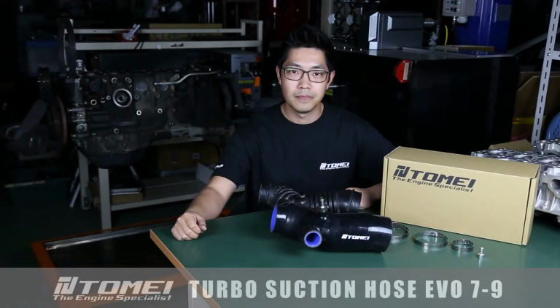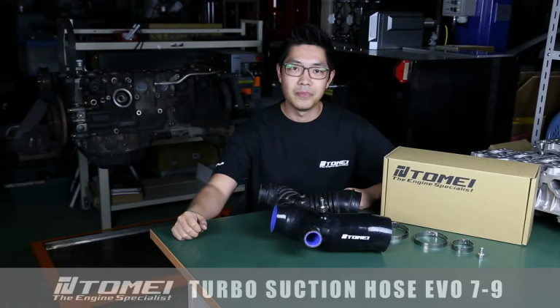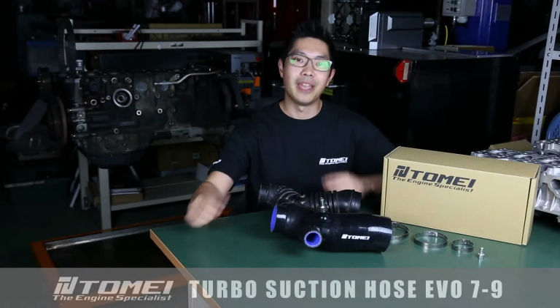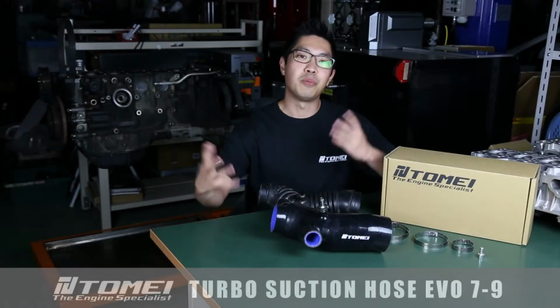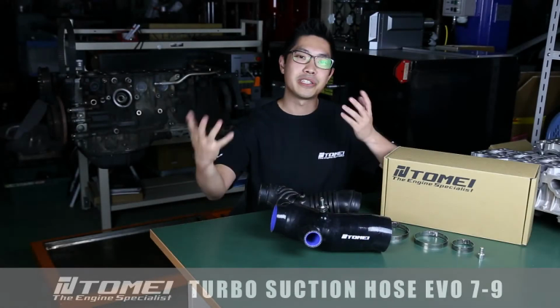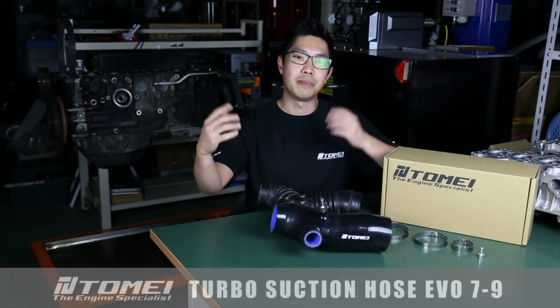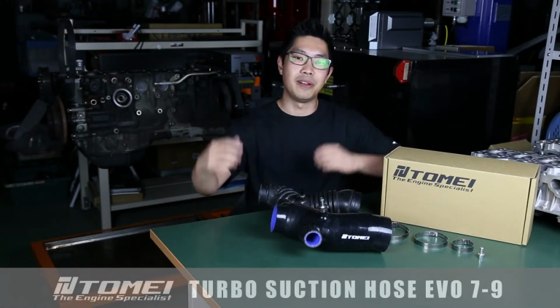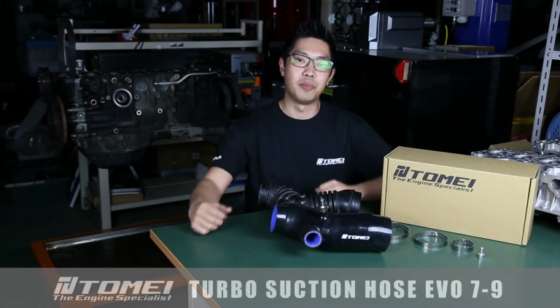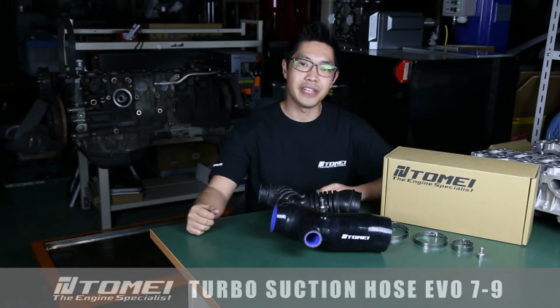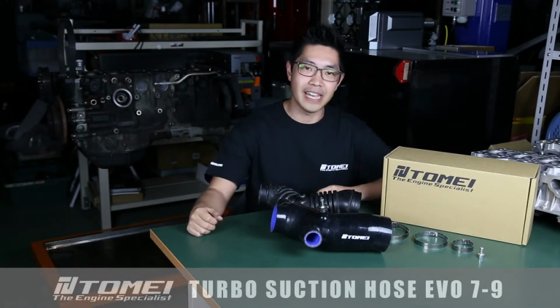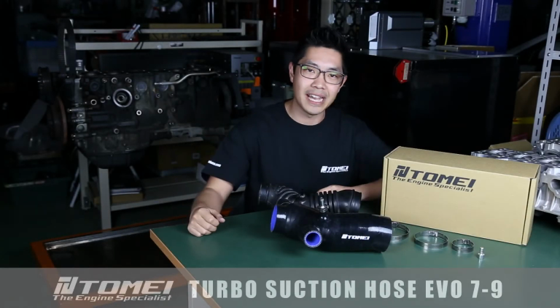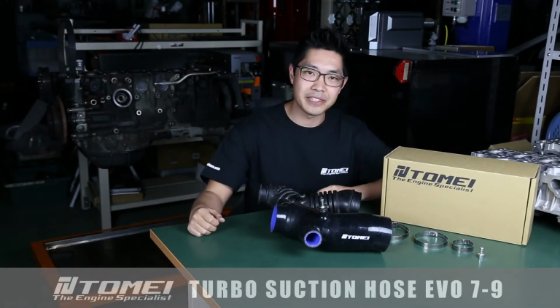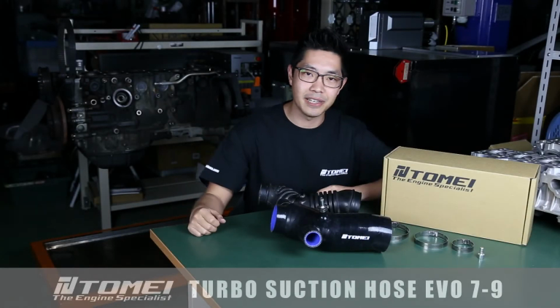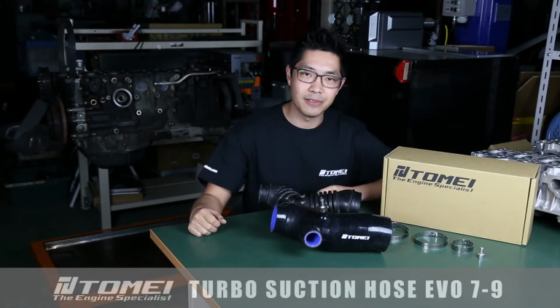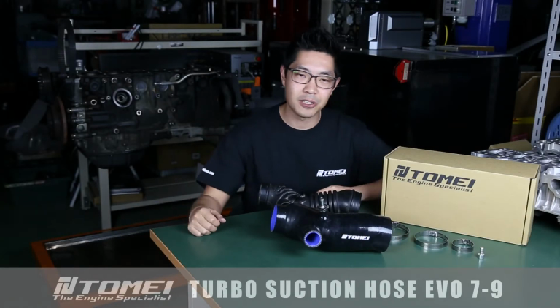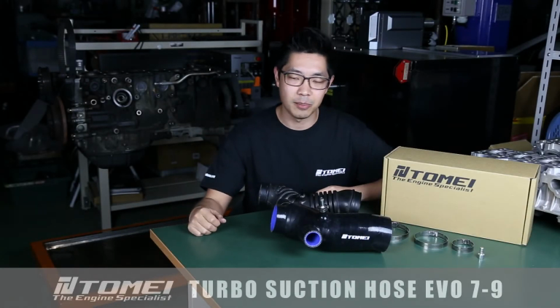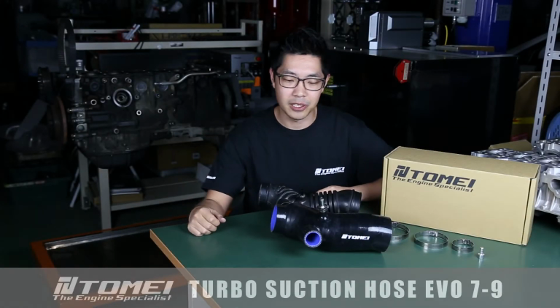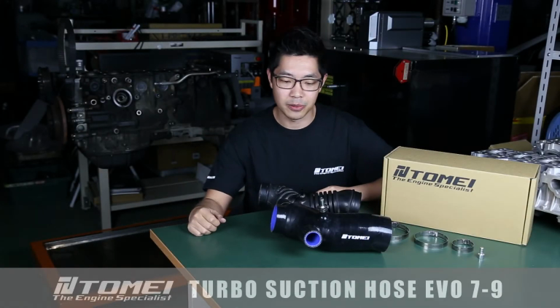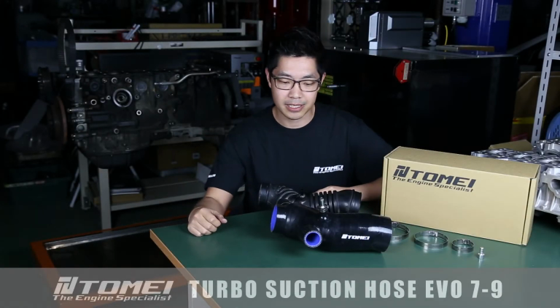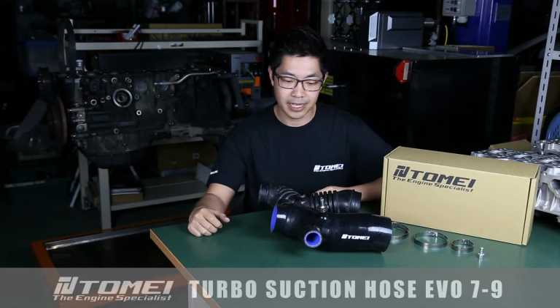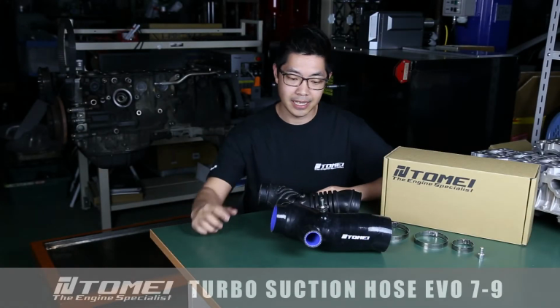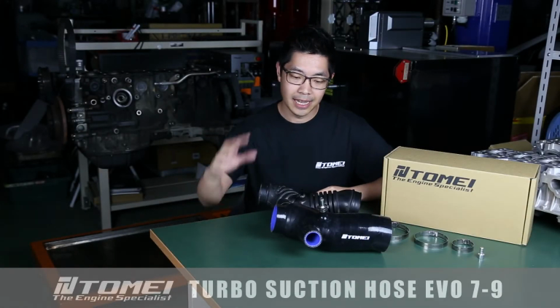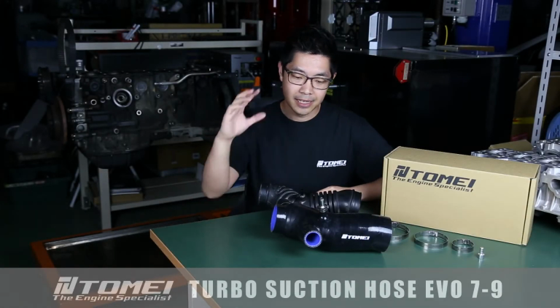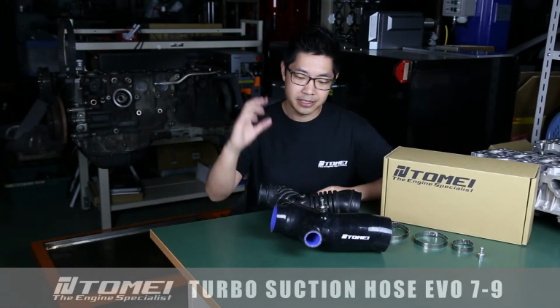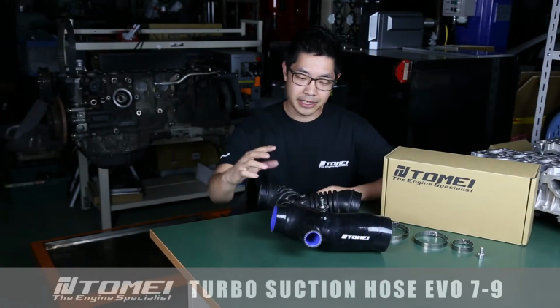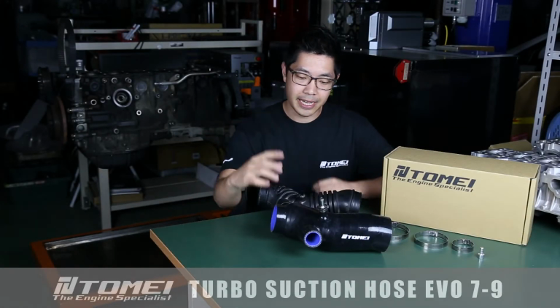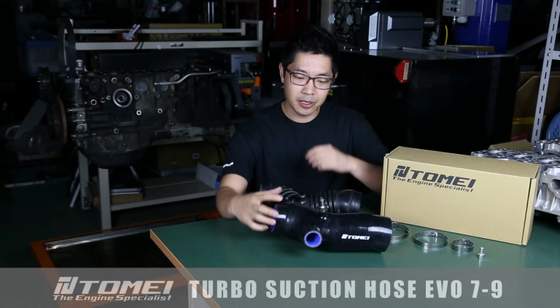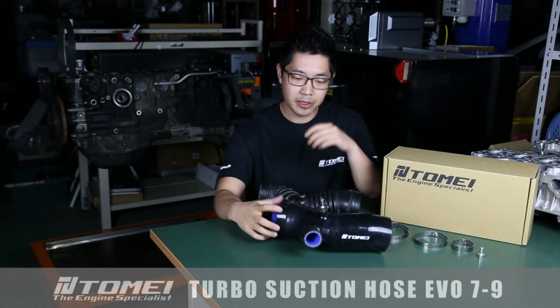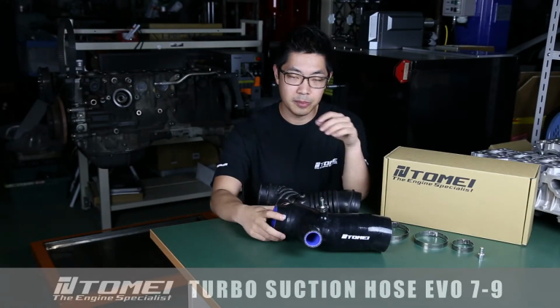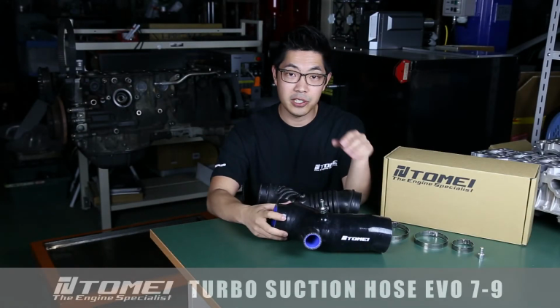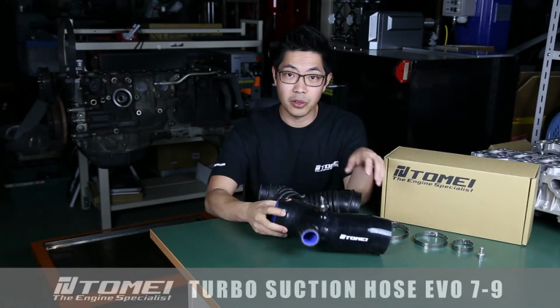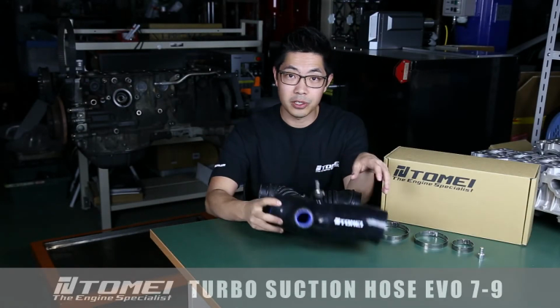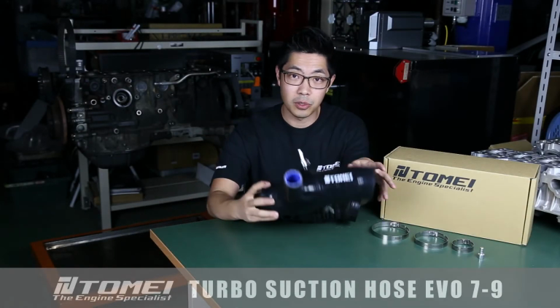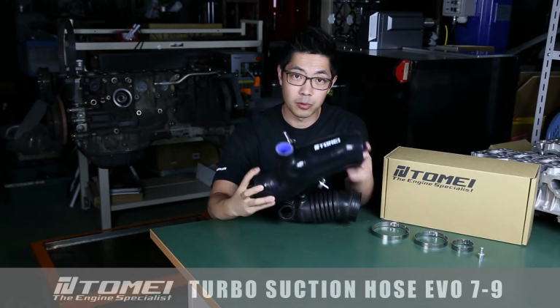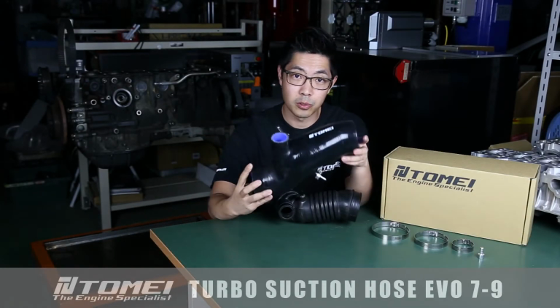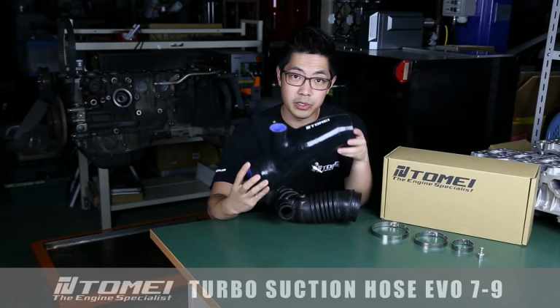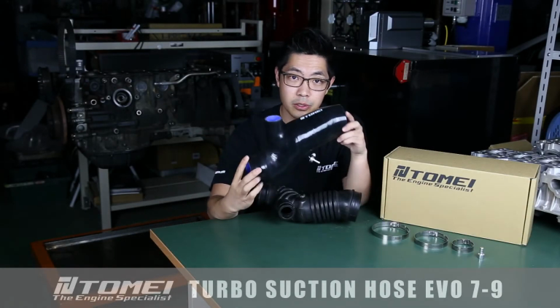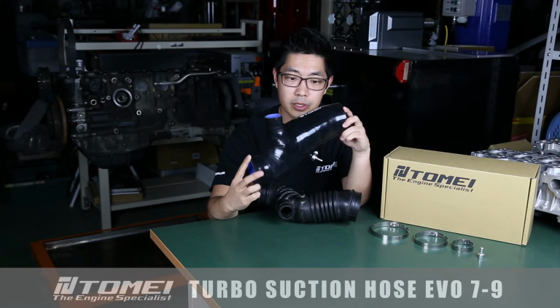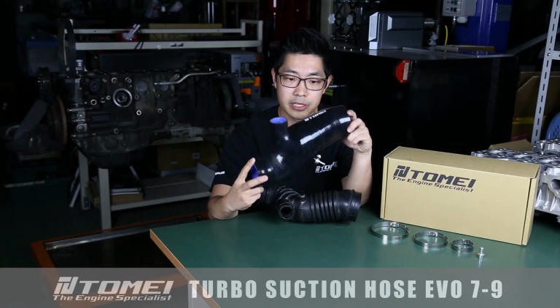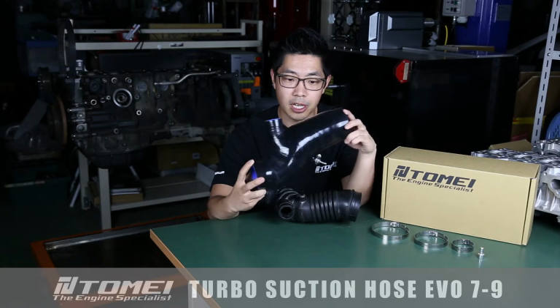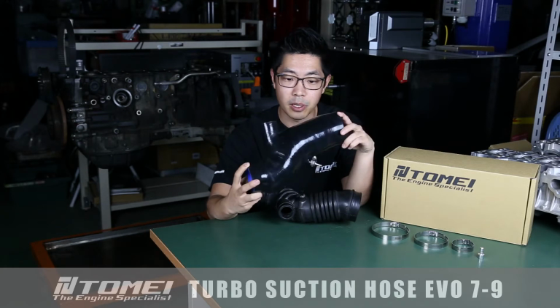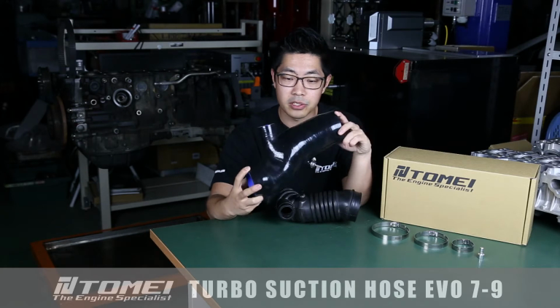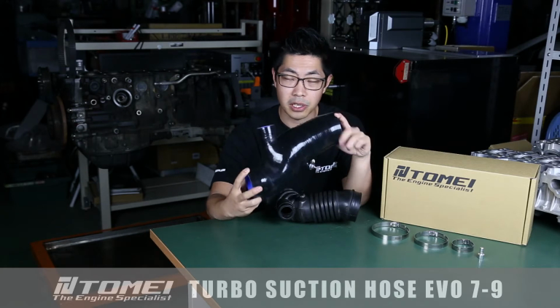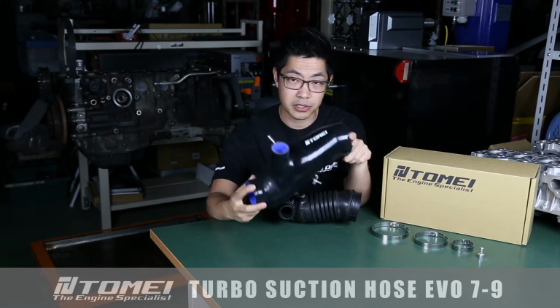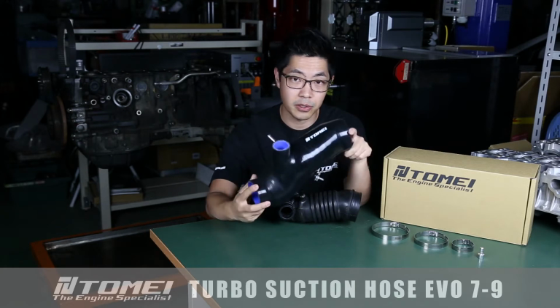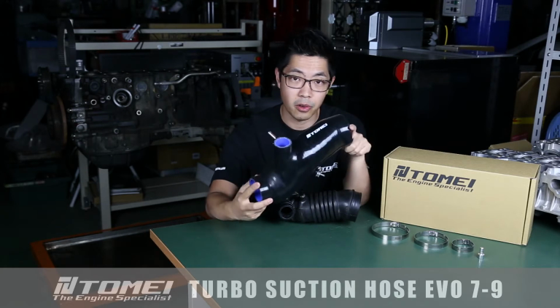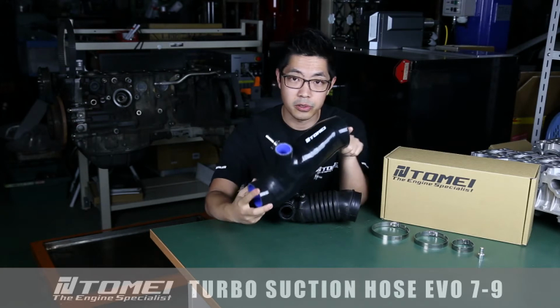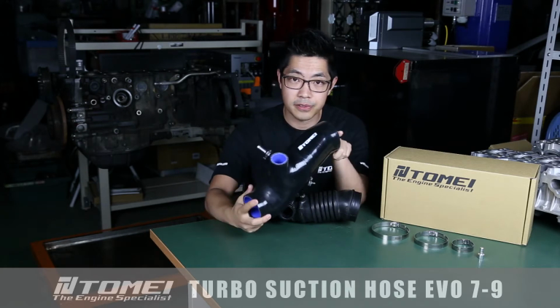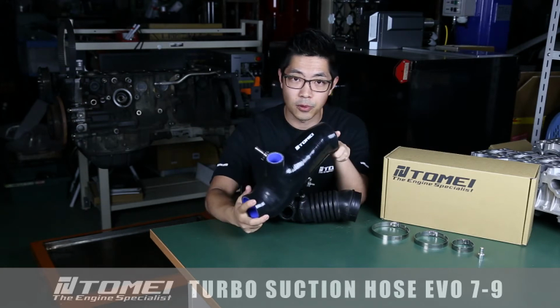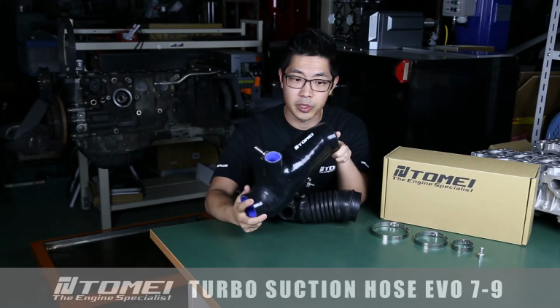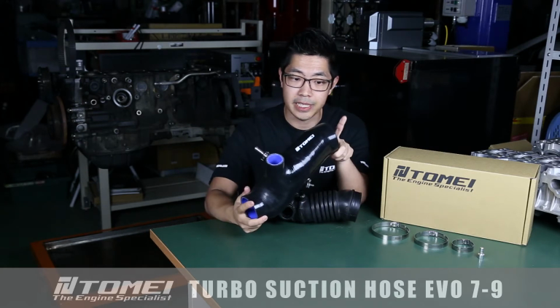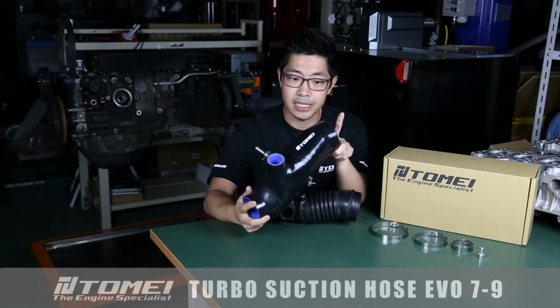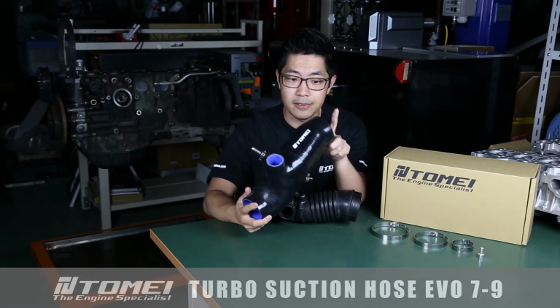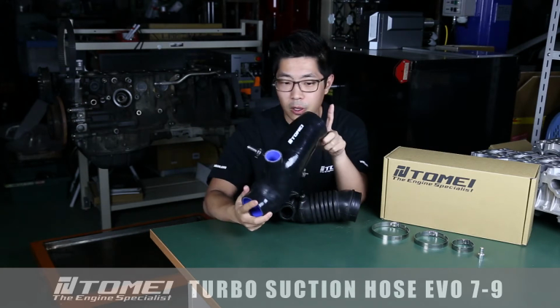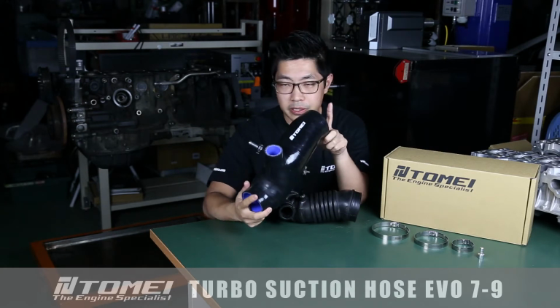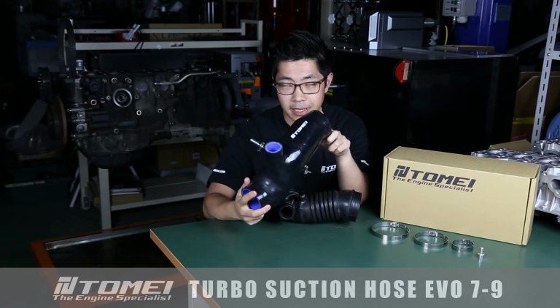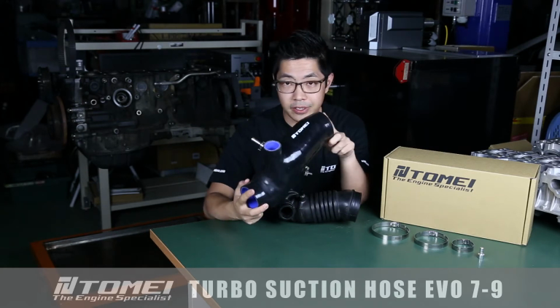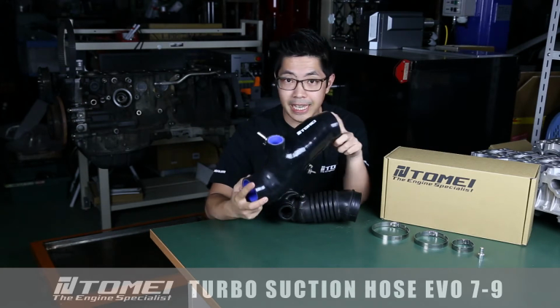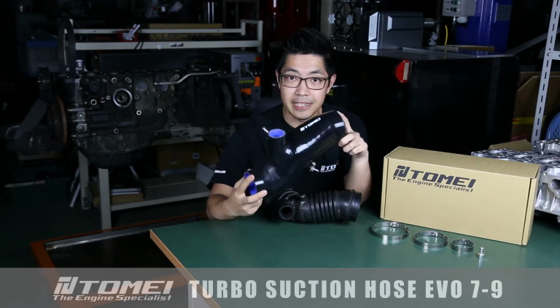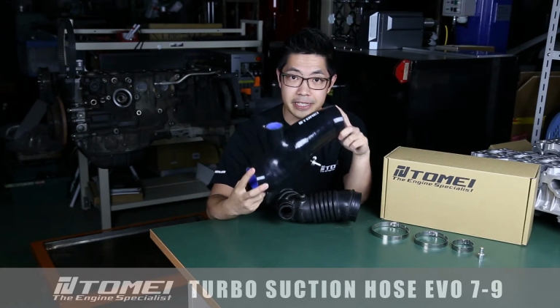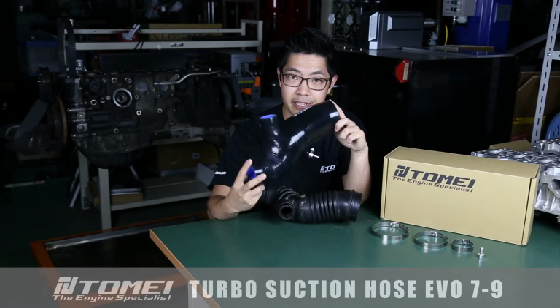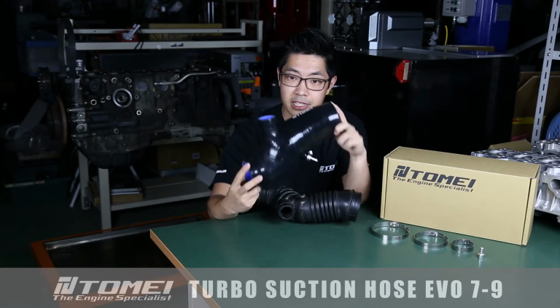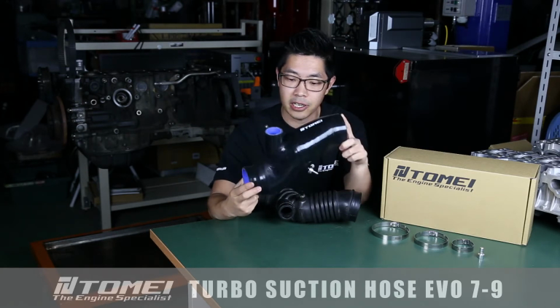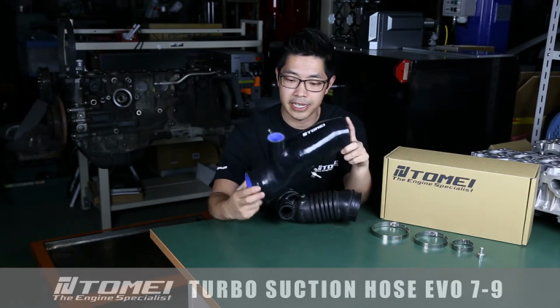Hey, what's up everybody? Az here for Tomei USA. Today I'm going to be showing you our all-new turbo suction hose for the EVO 7, 8 and 9.